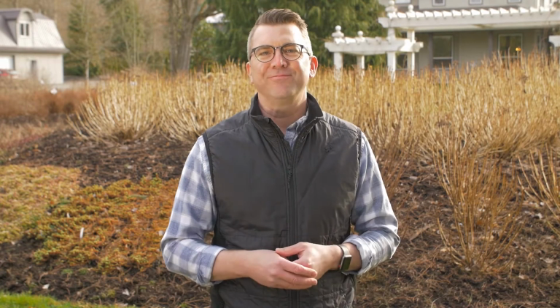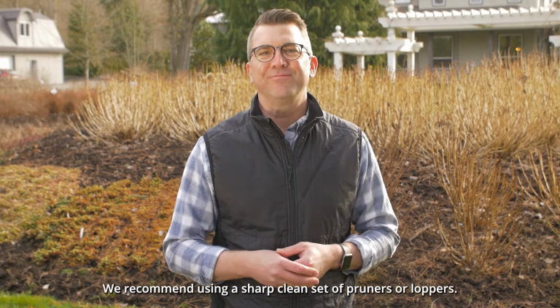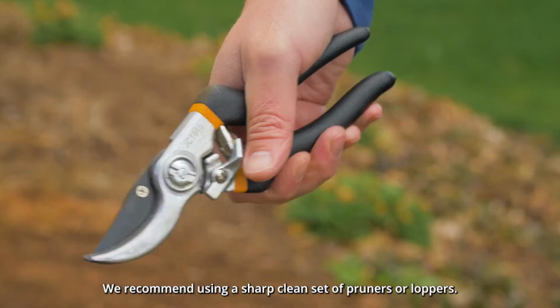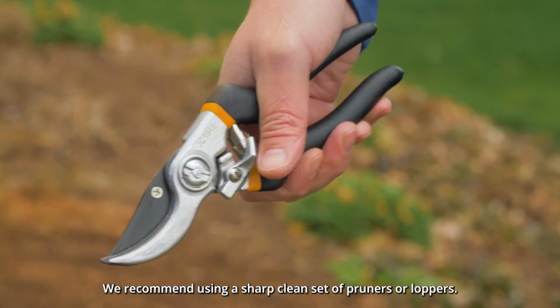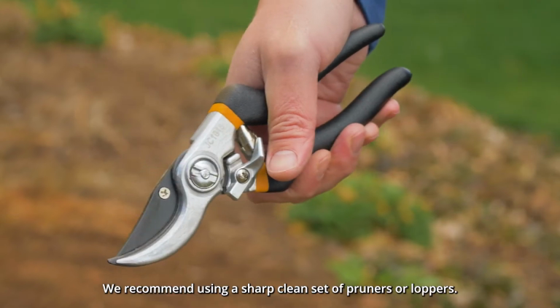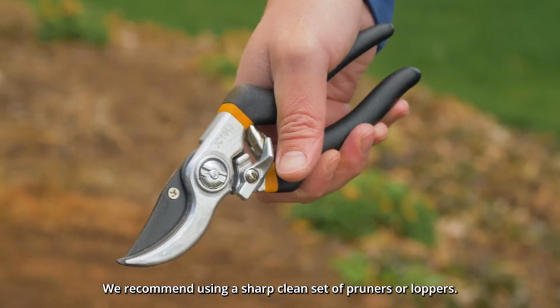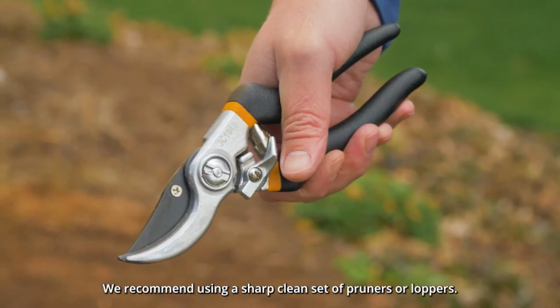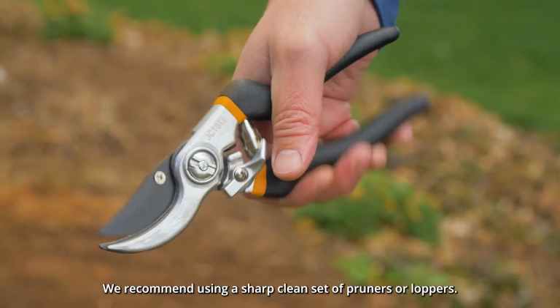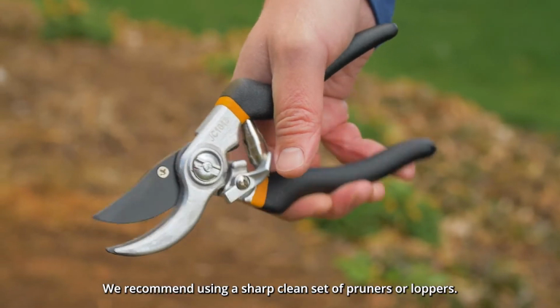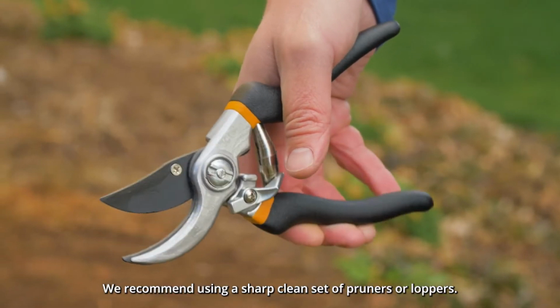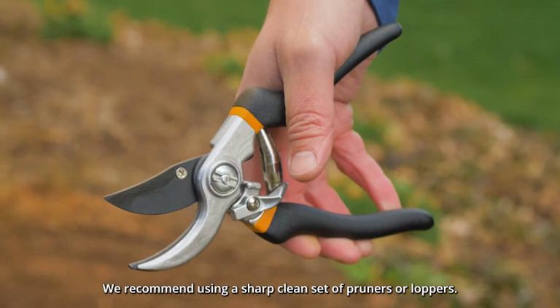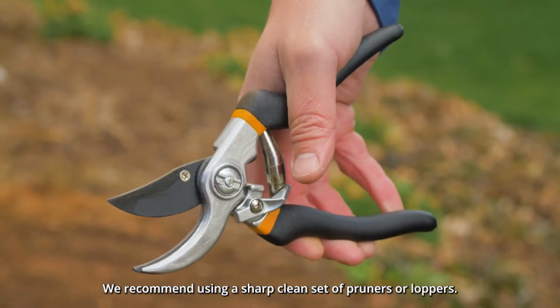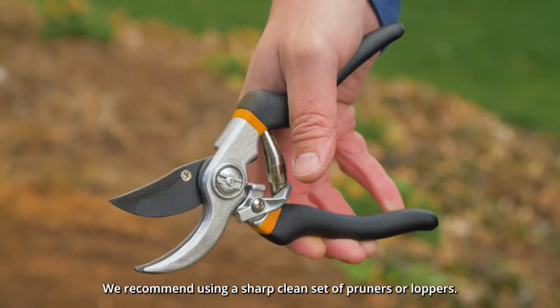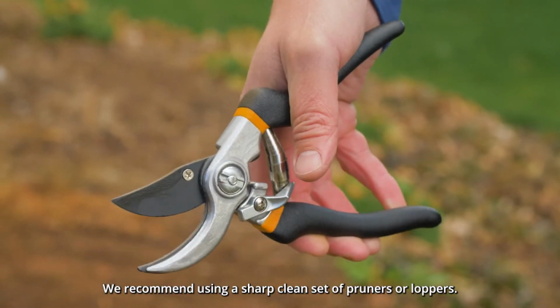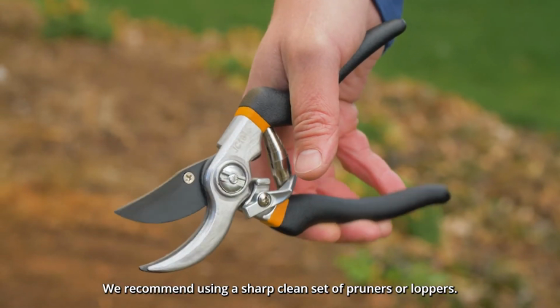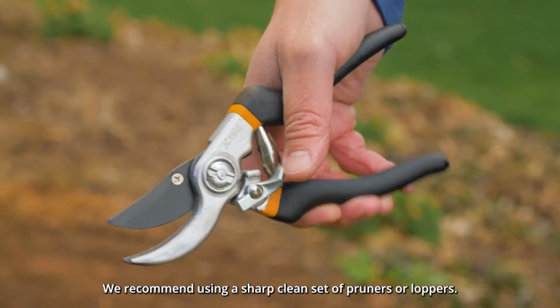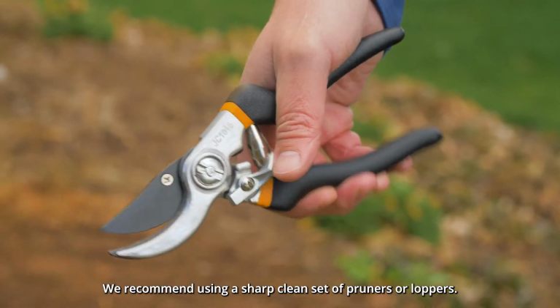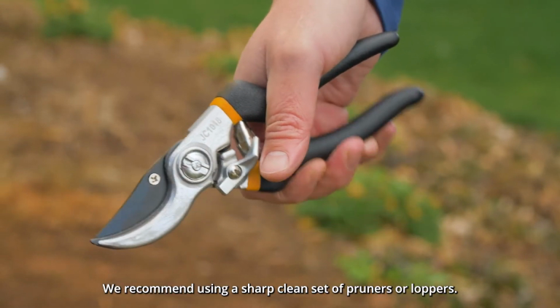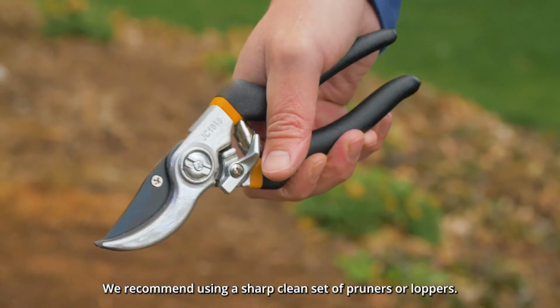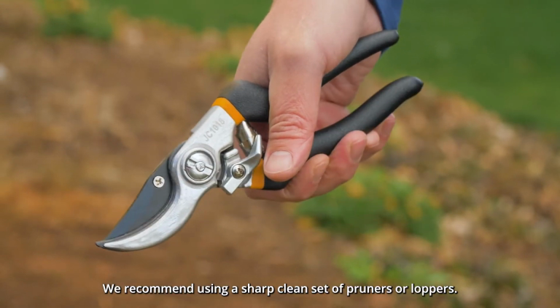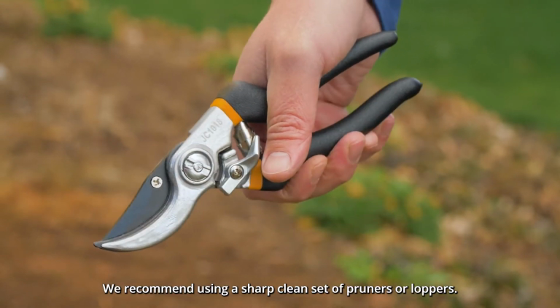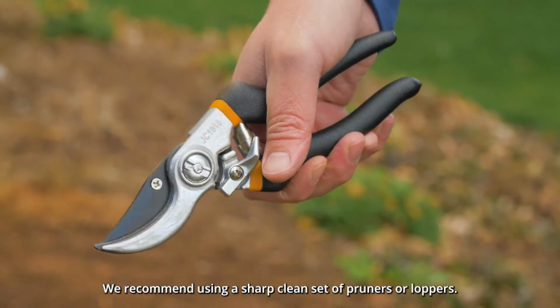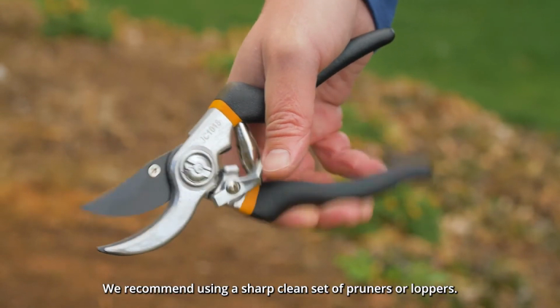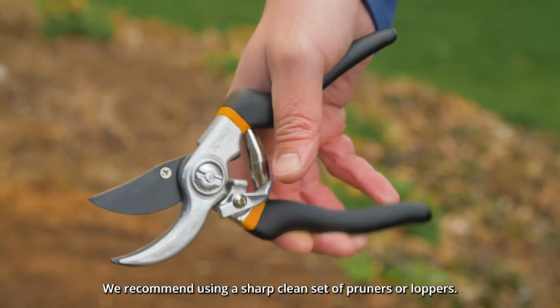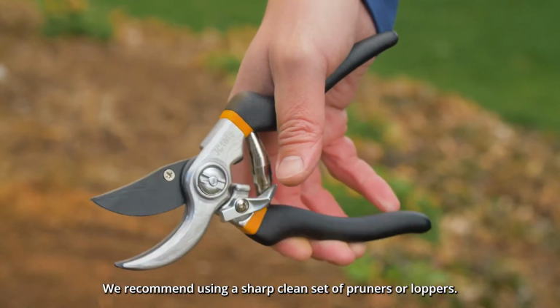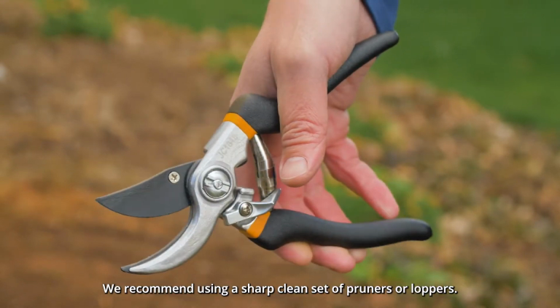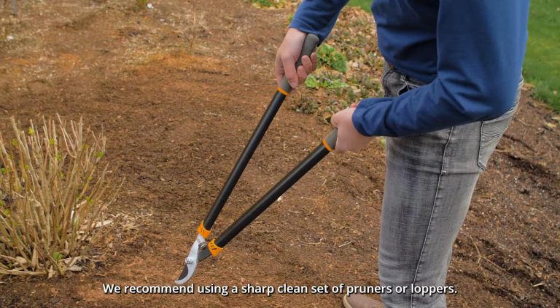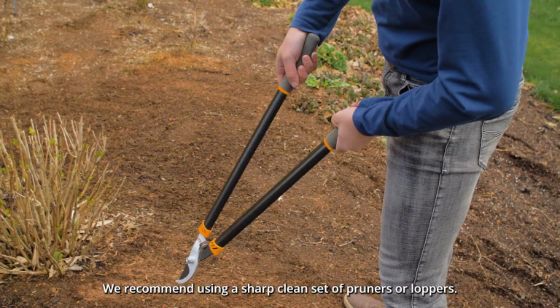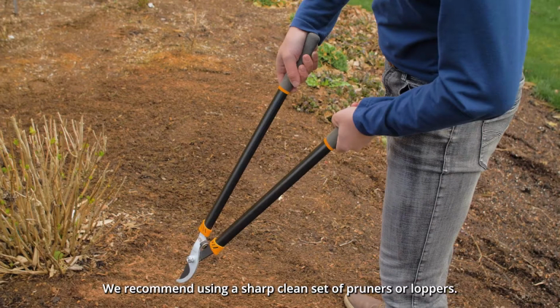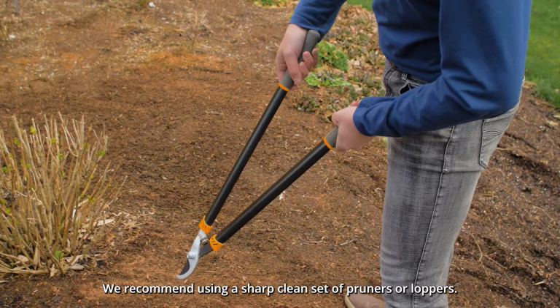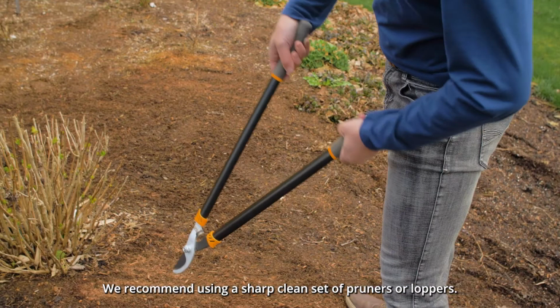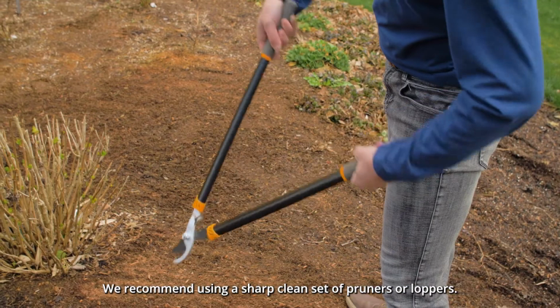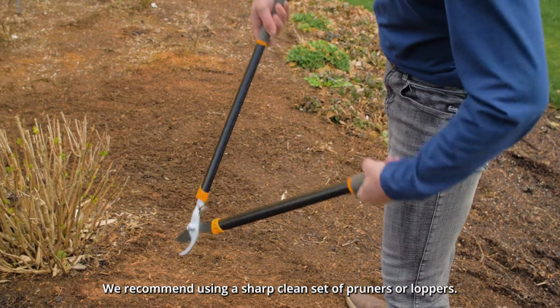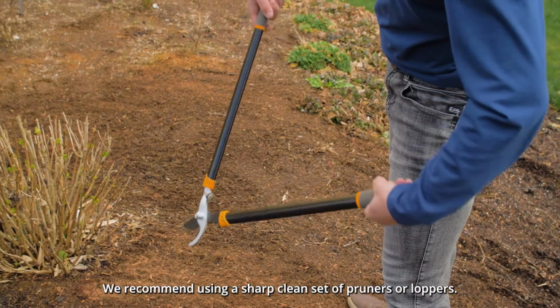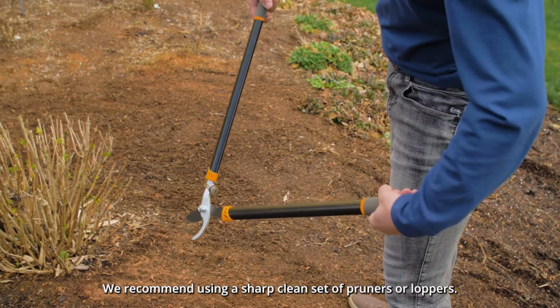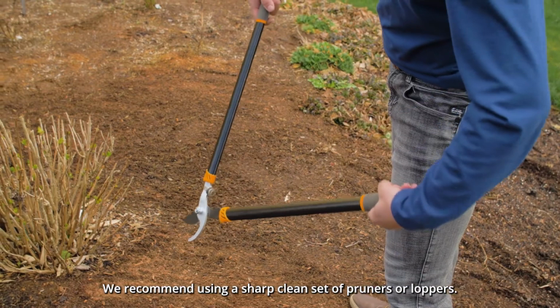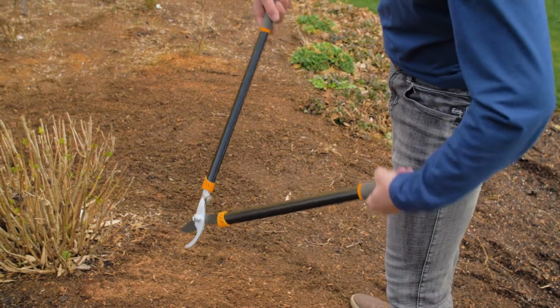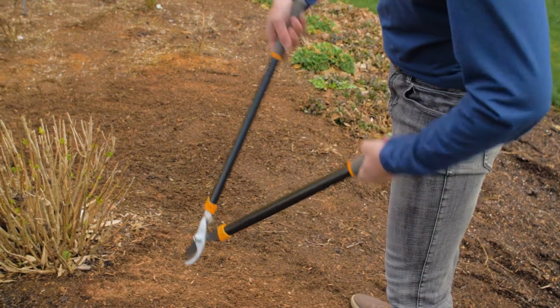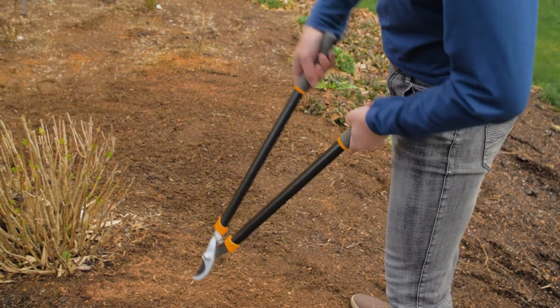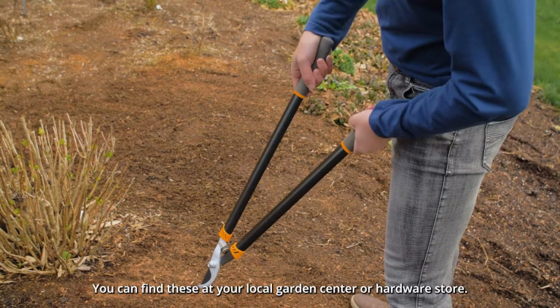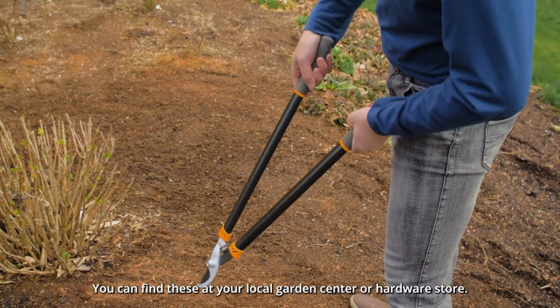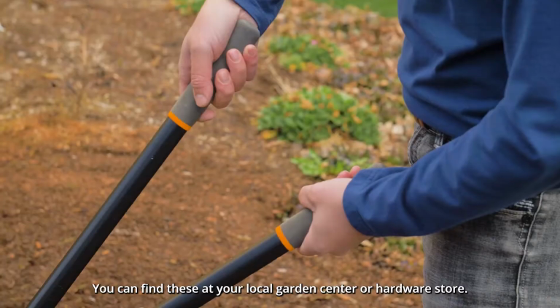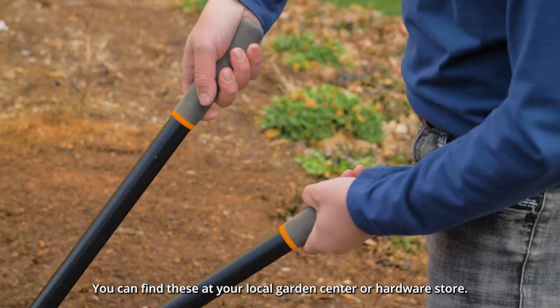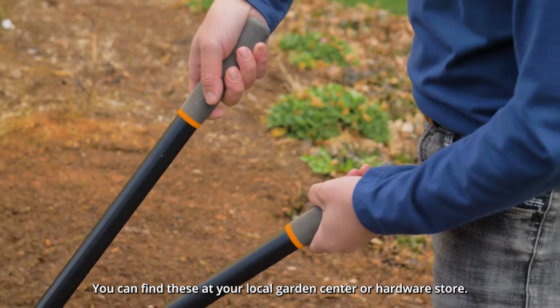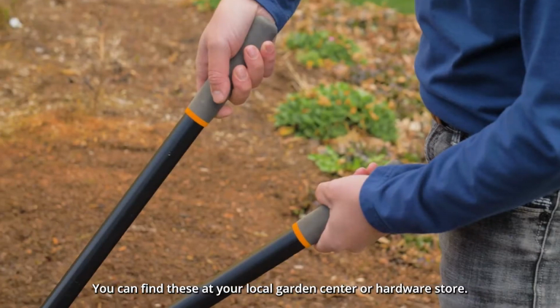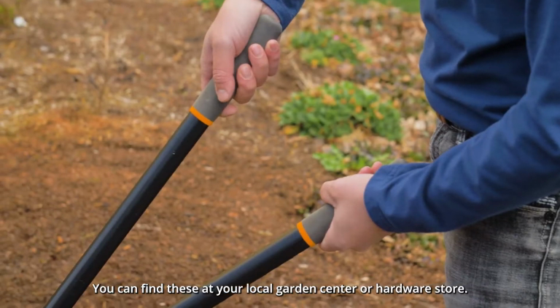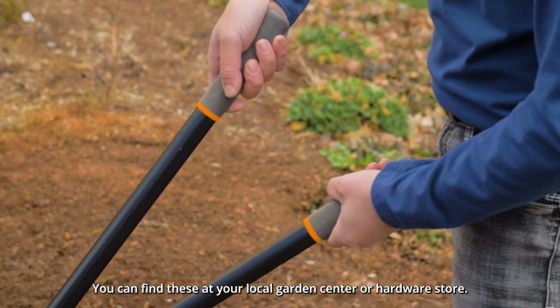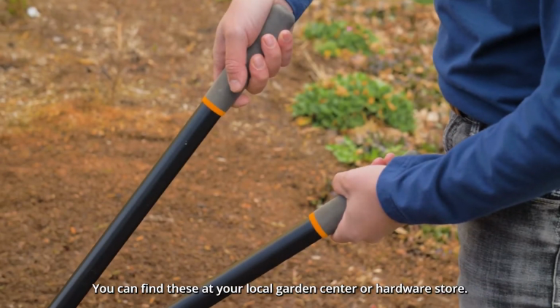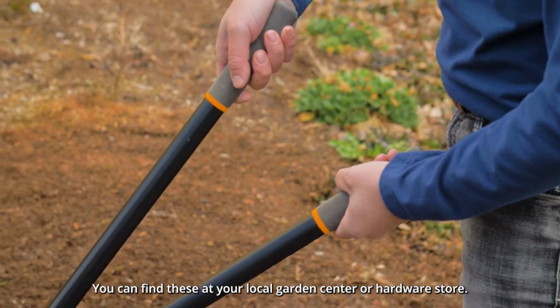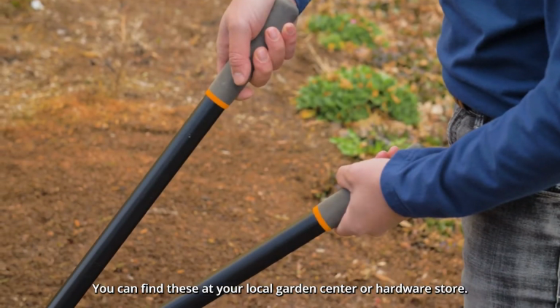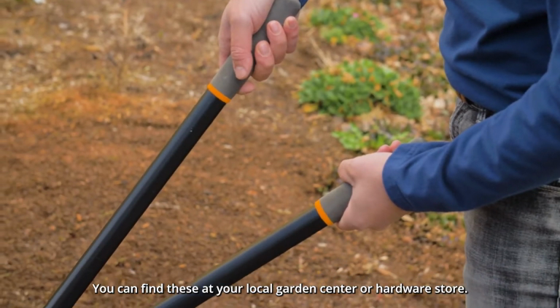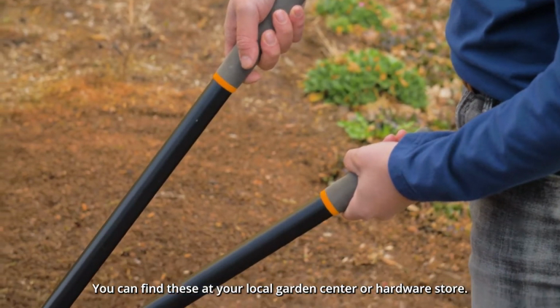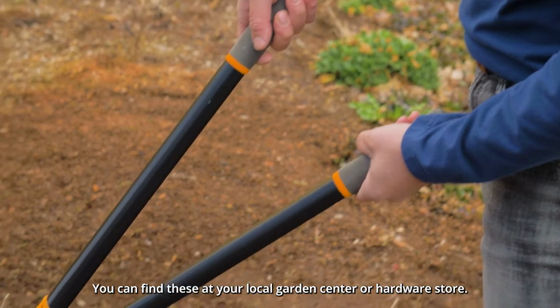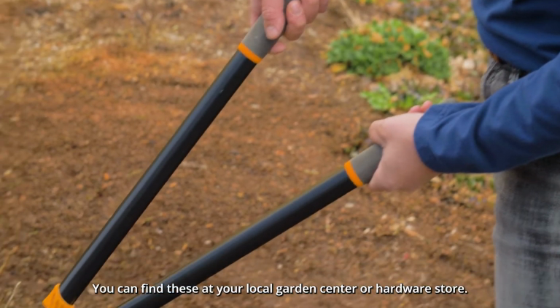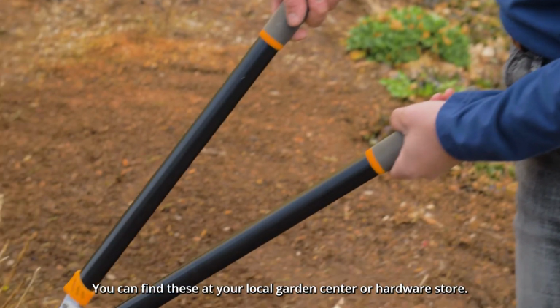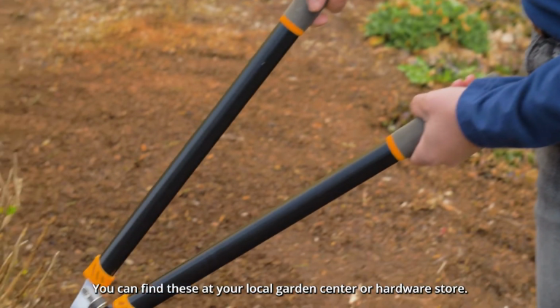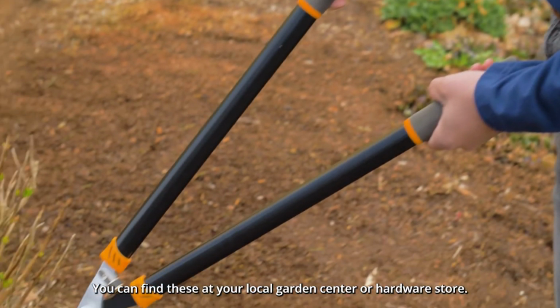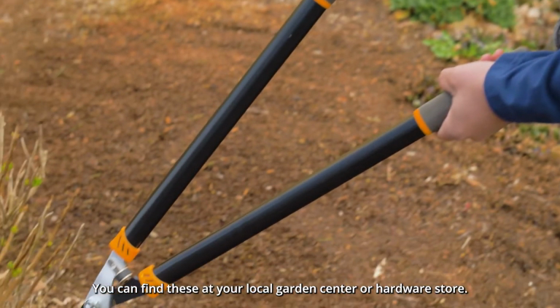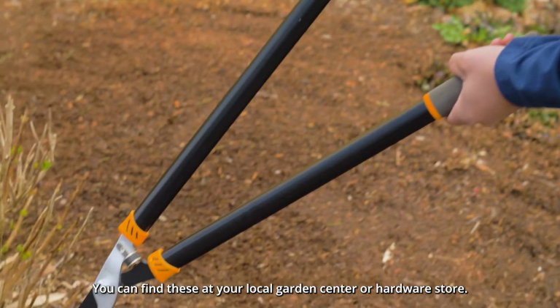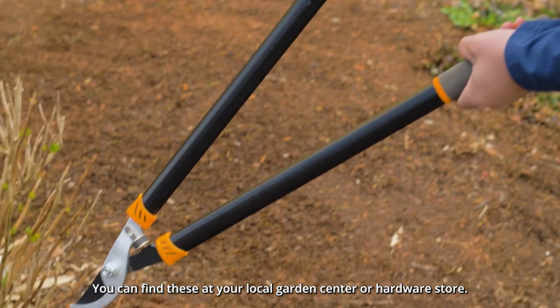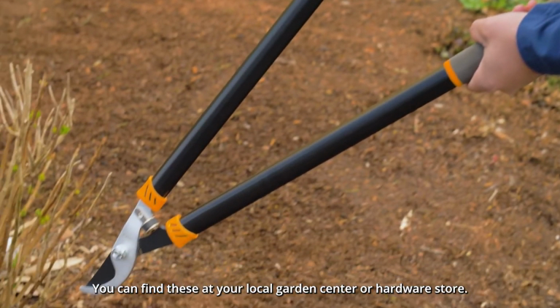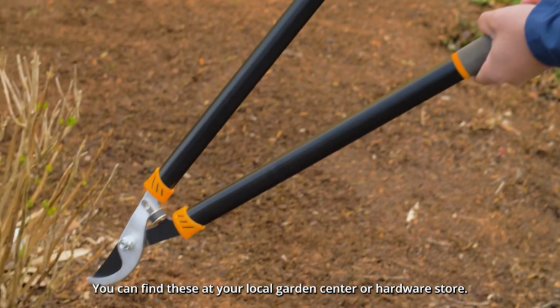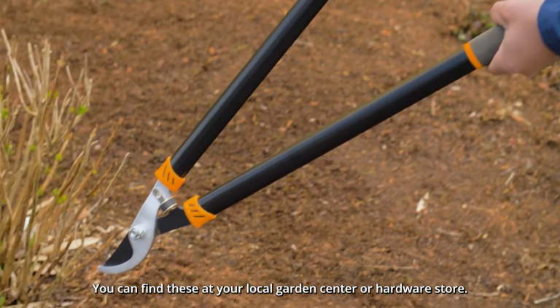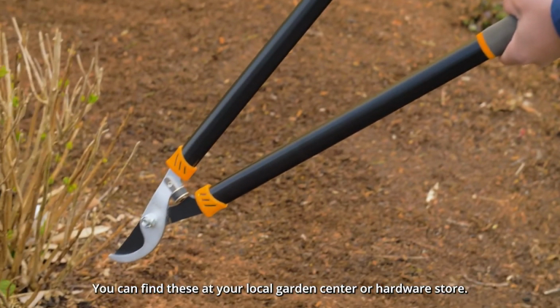We recommend using a sharp, clean set of pruners or loppers. You can find these at your local garden center or hardware store.